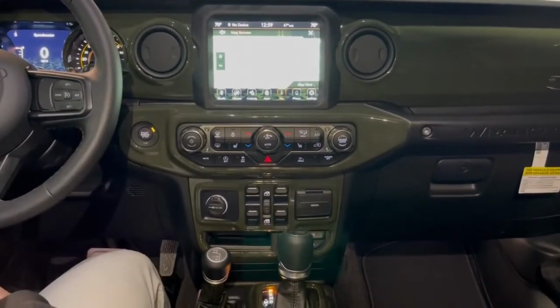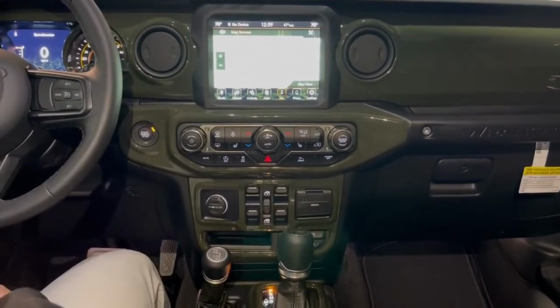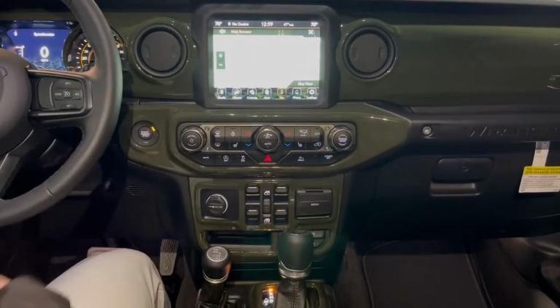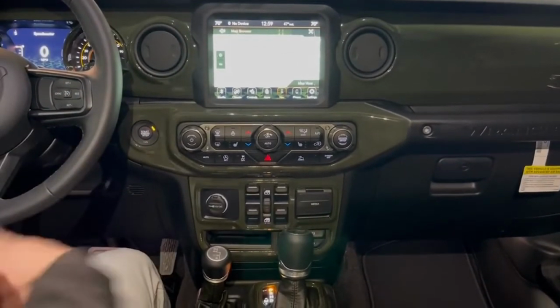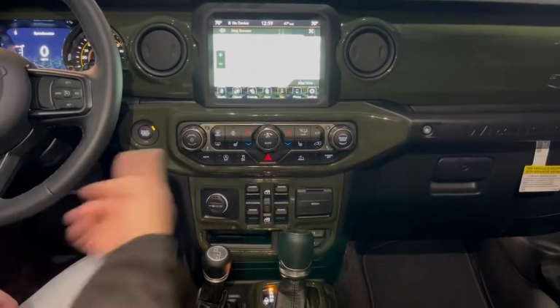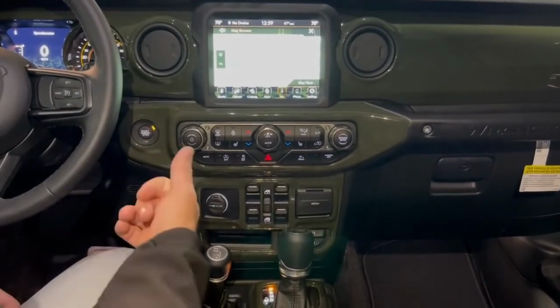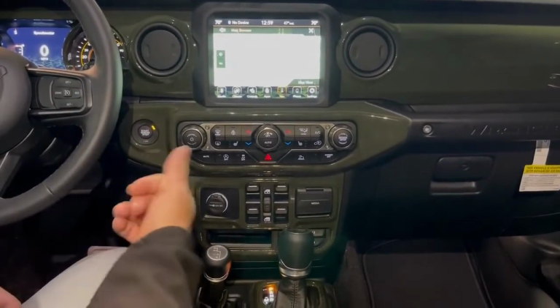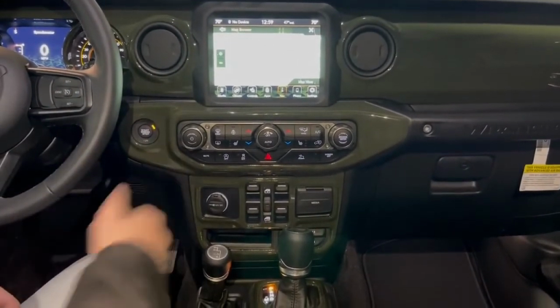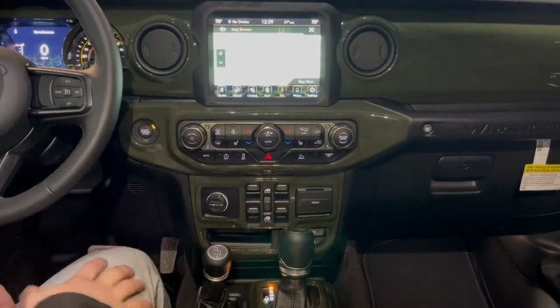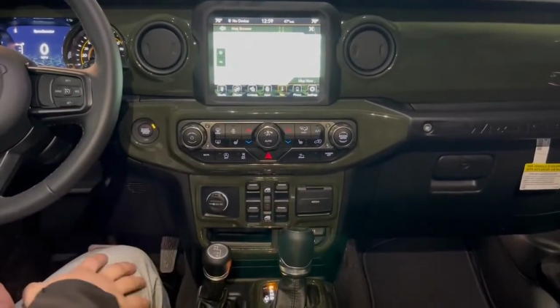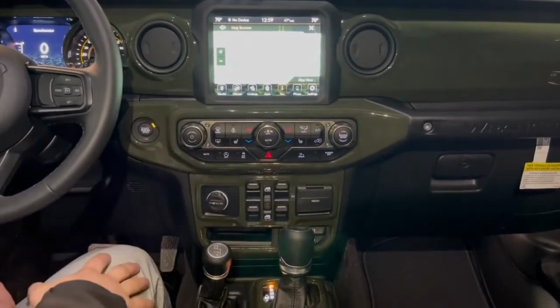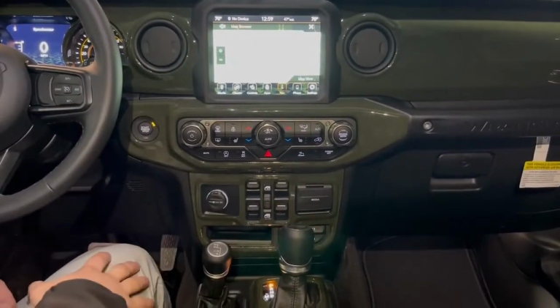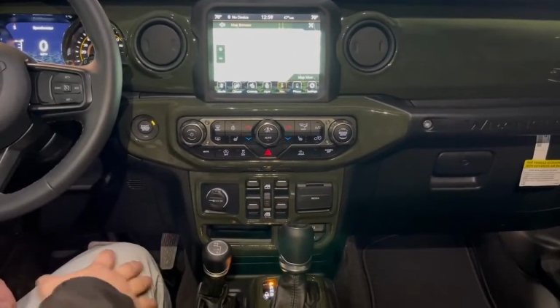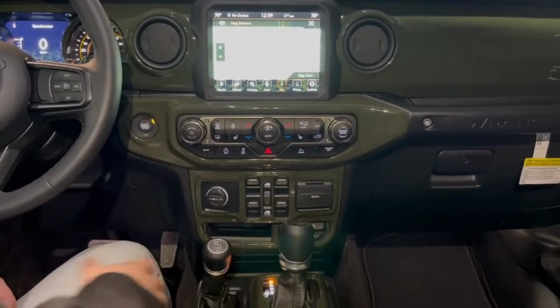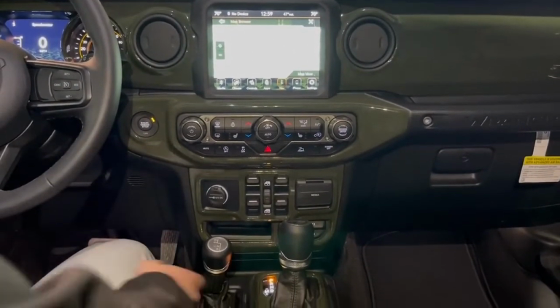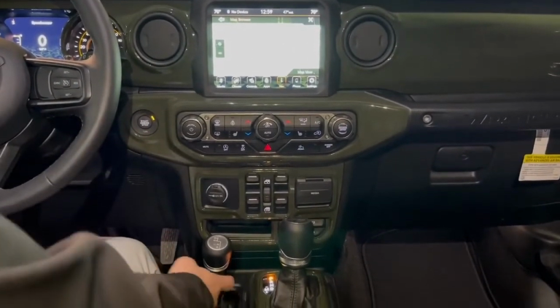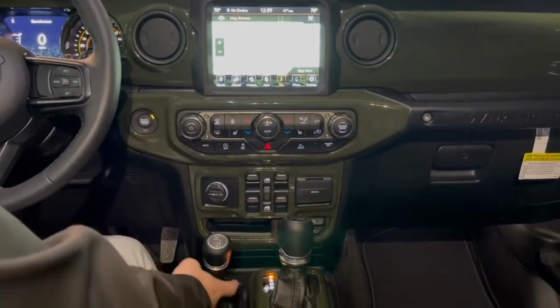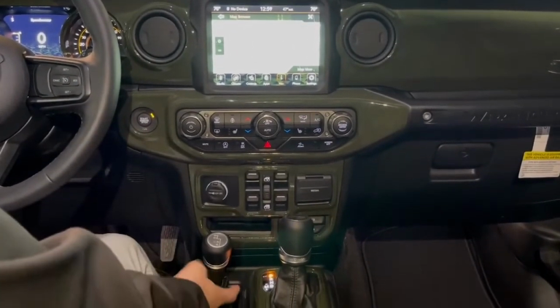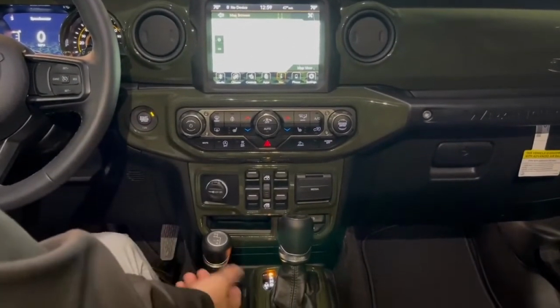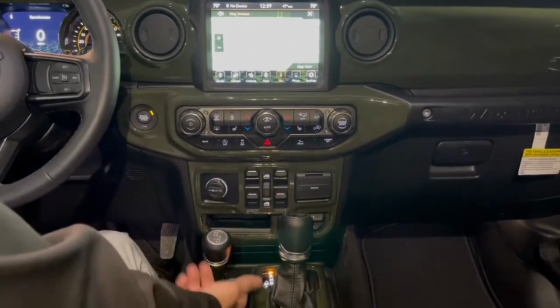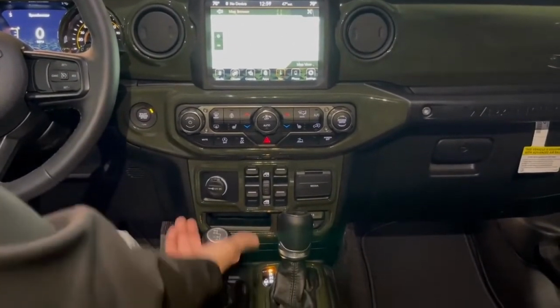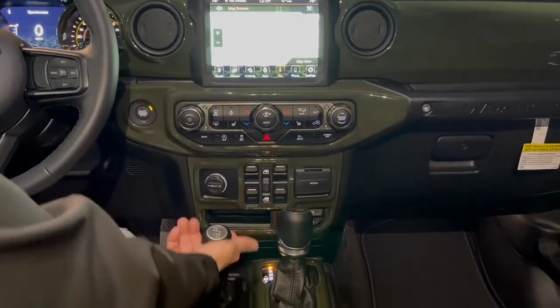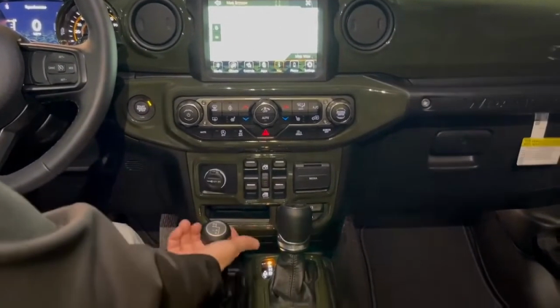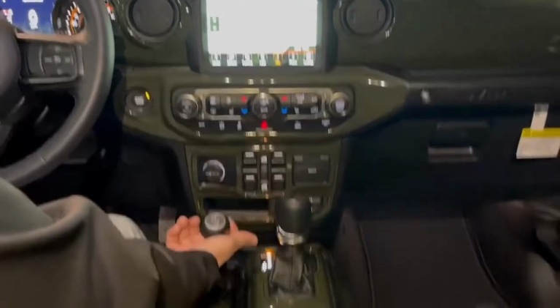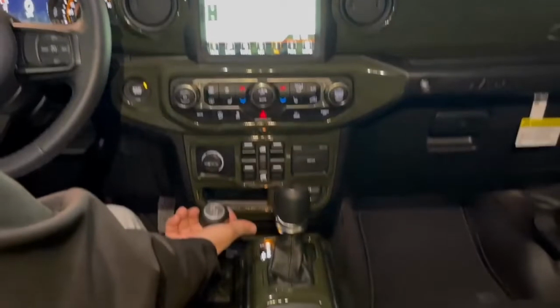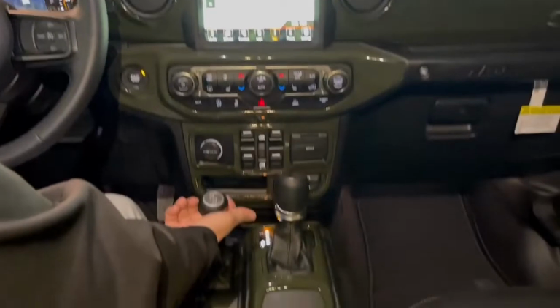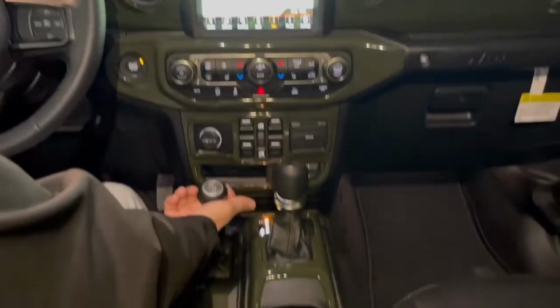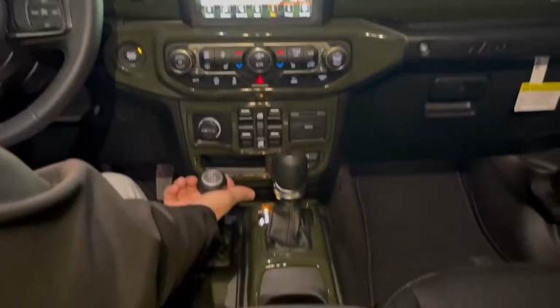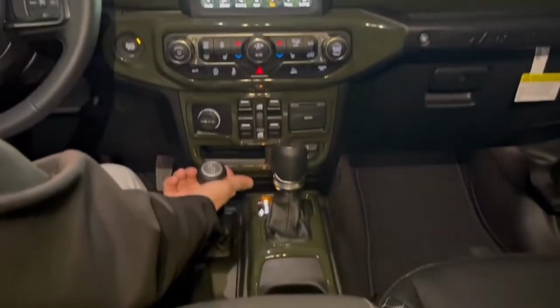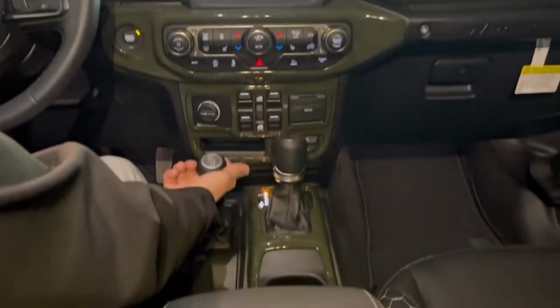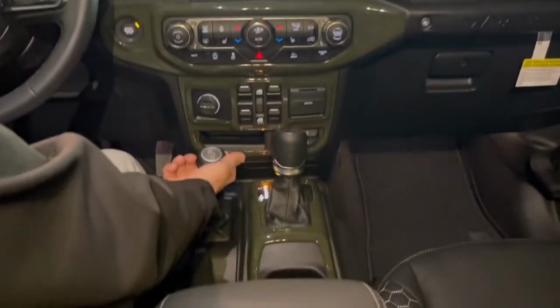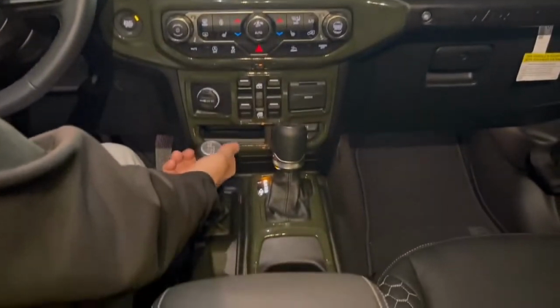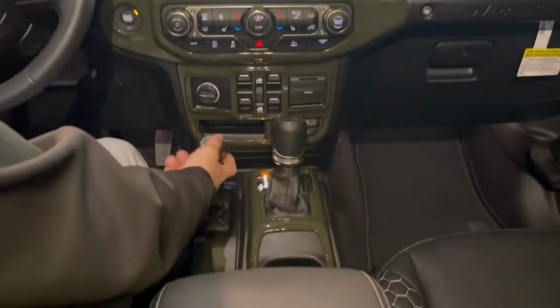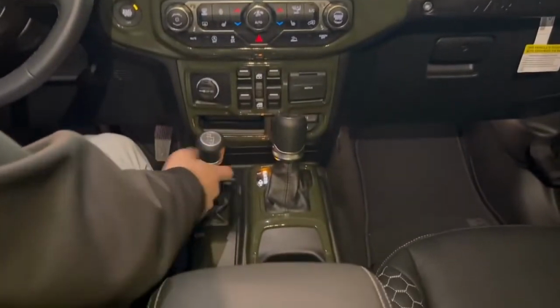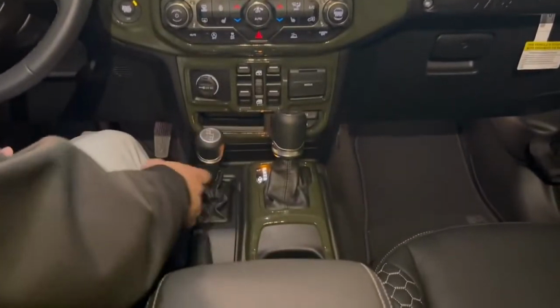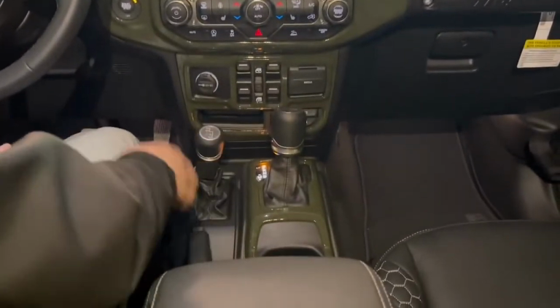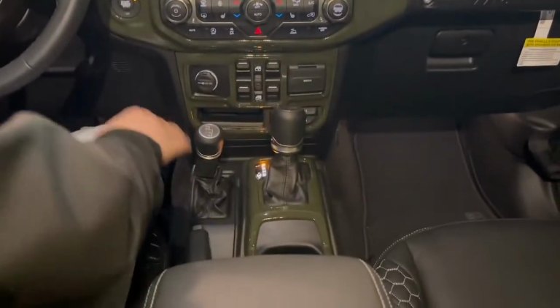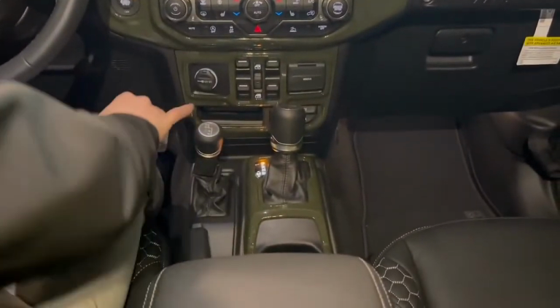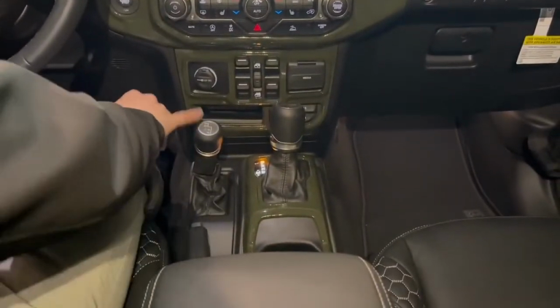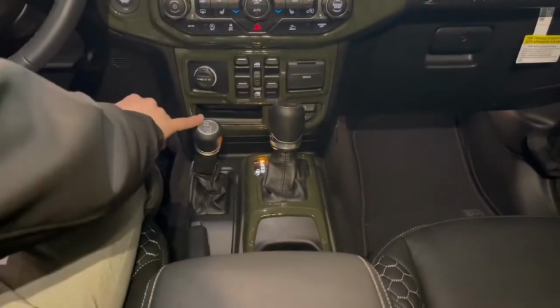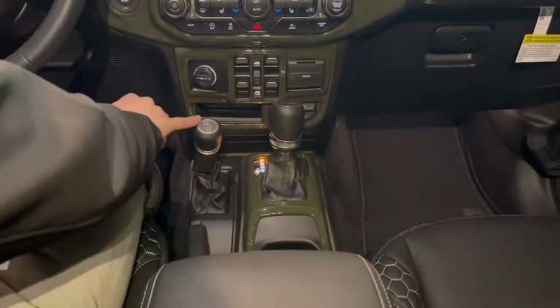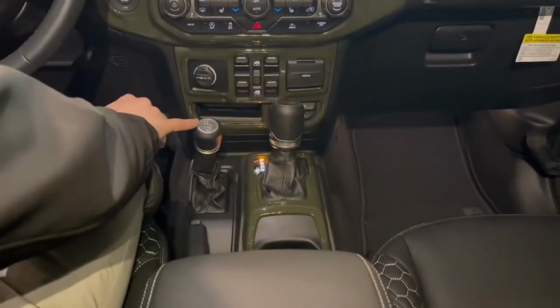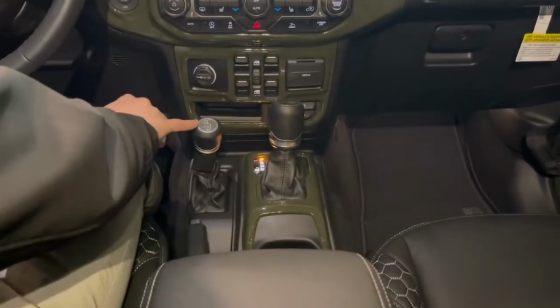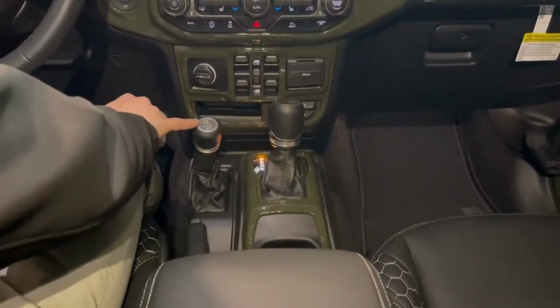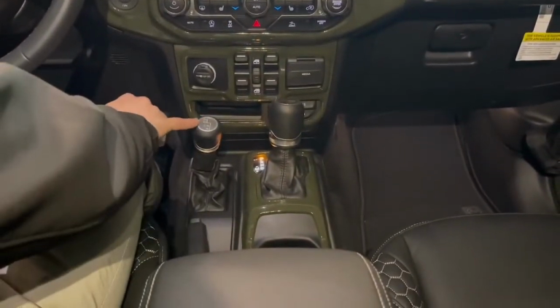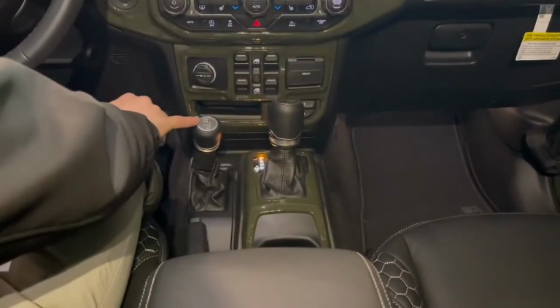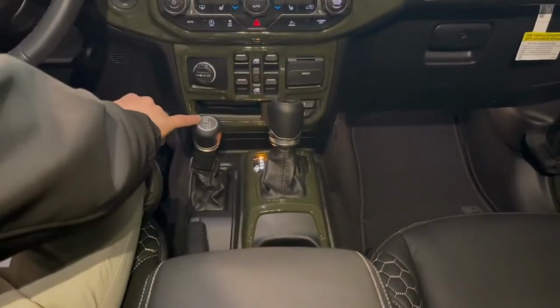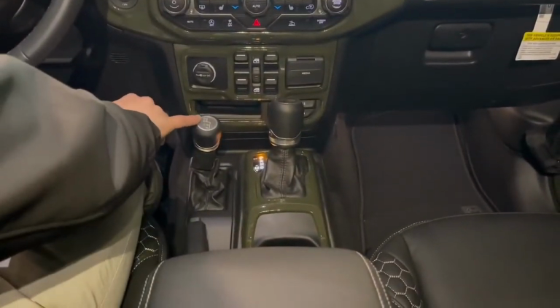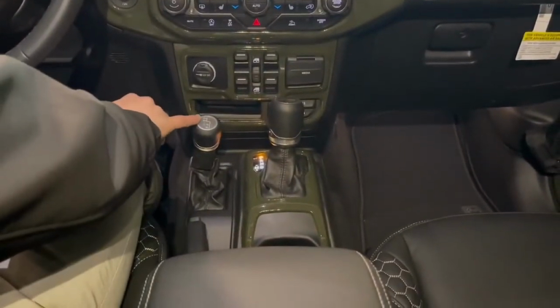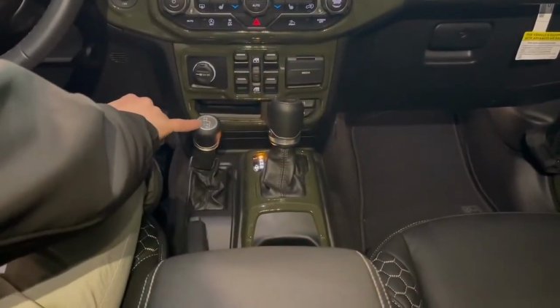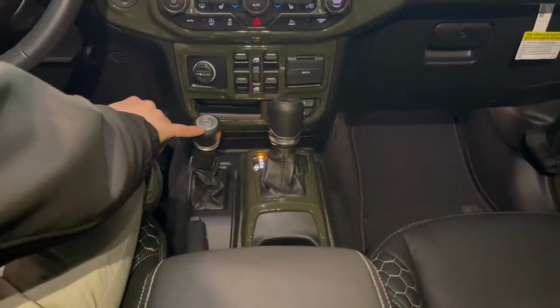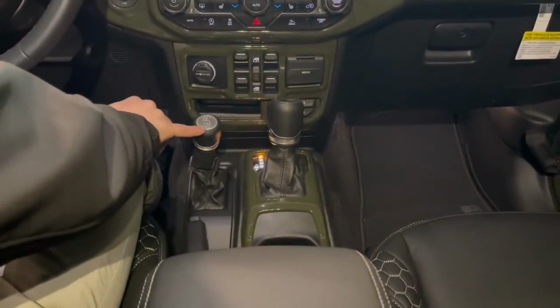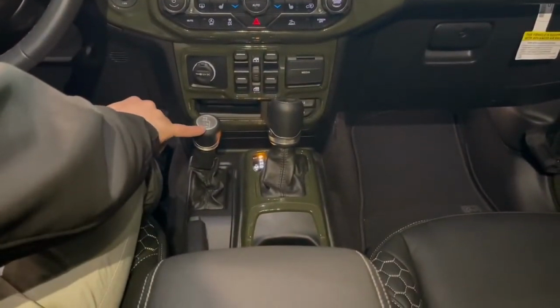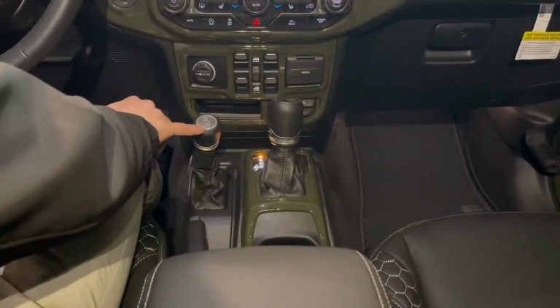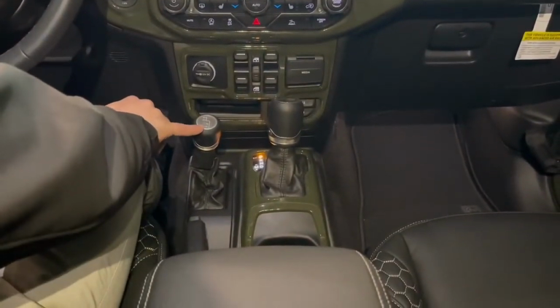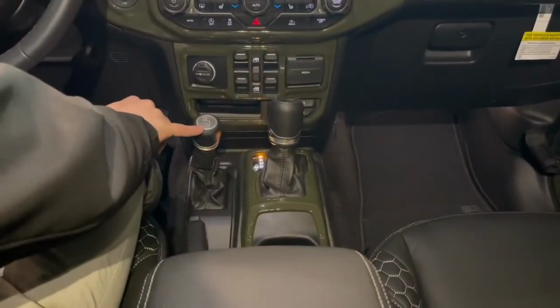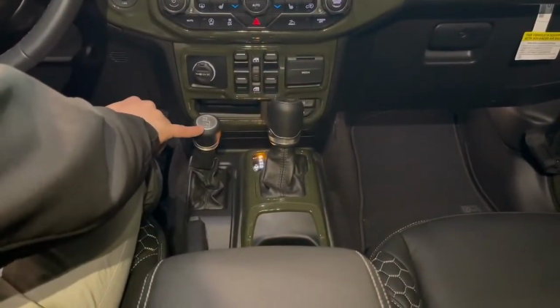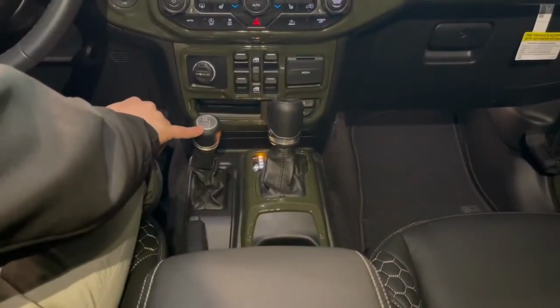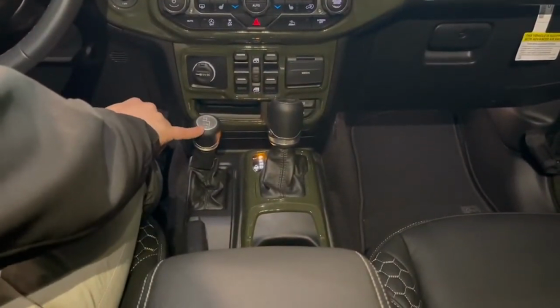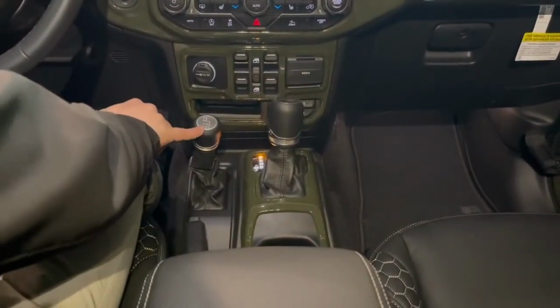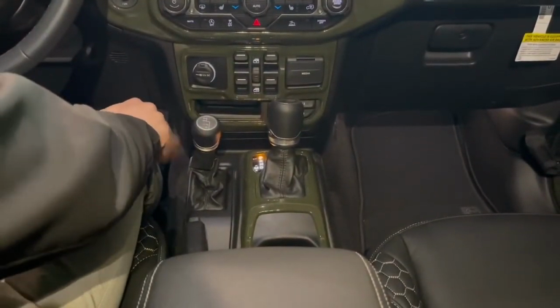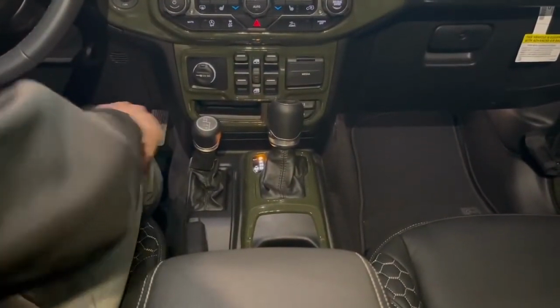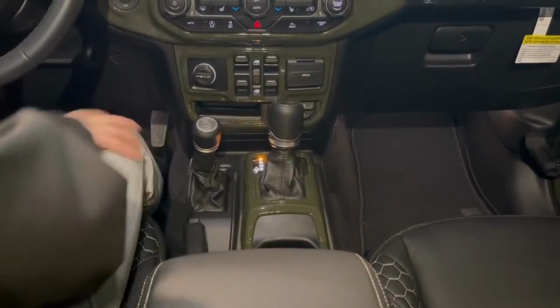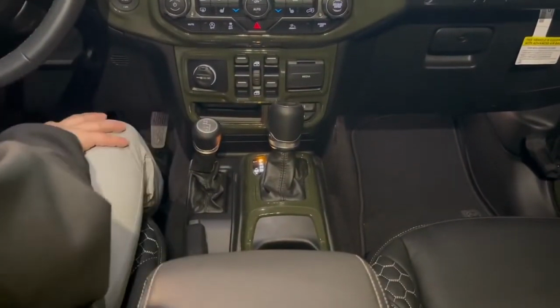And last but not least, you have your four-wheel drive selector right here for your four high, two high, neutral, and four low.